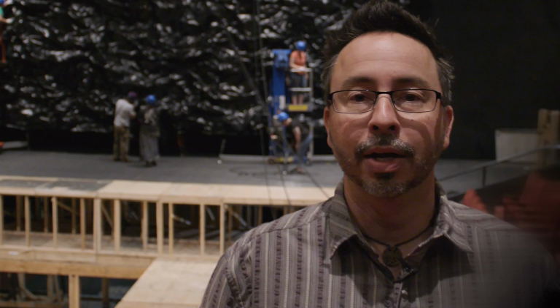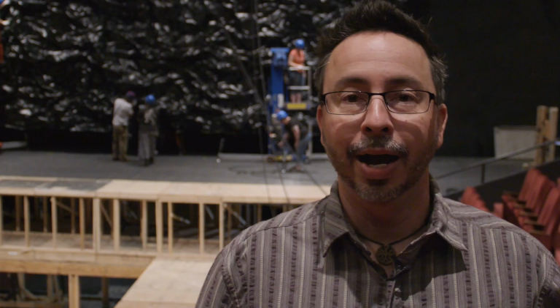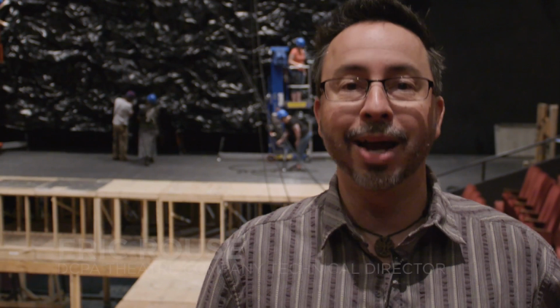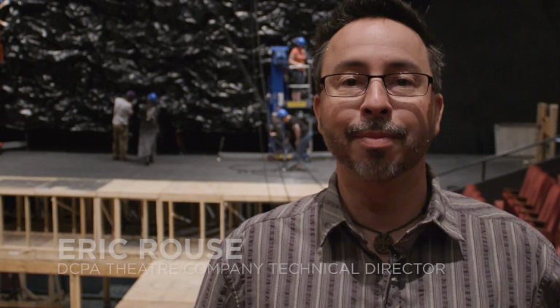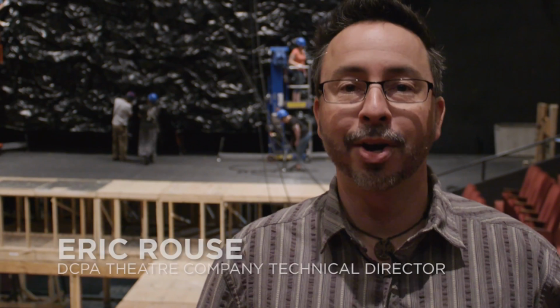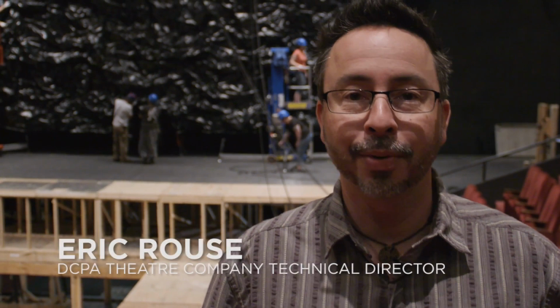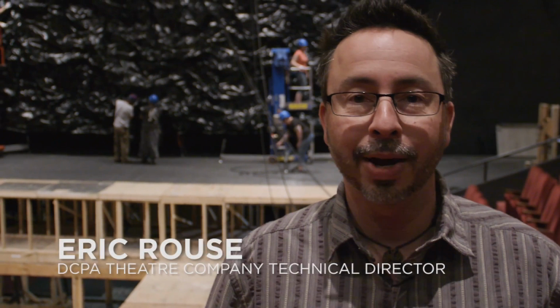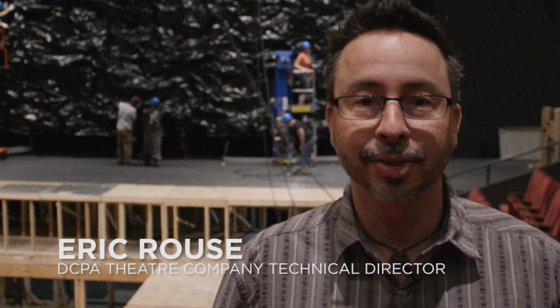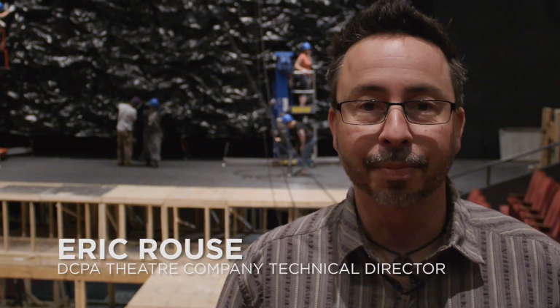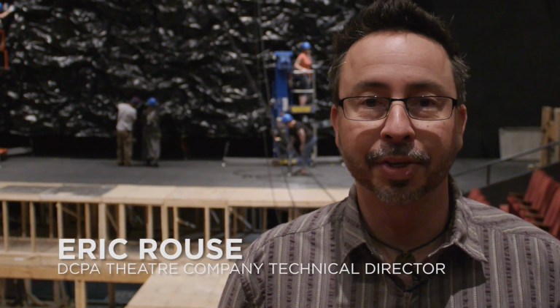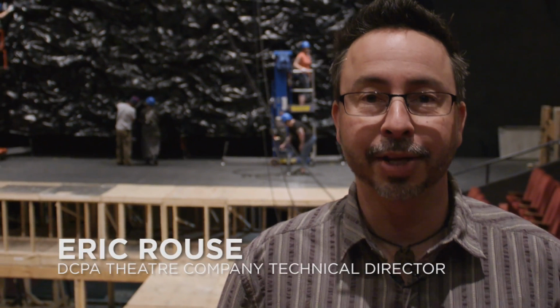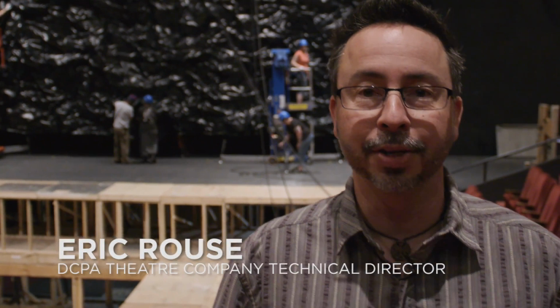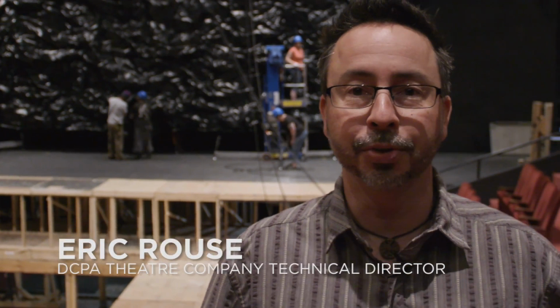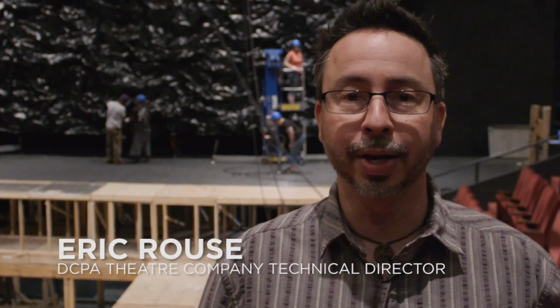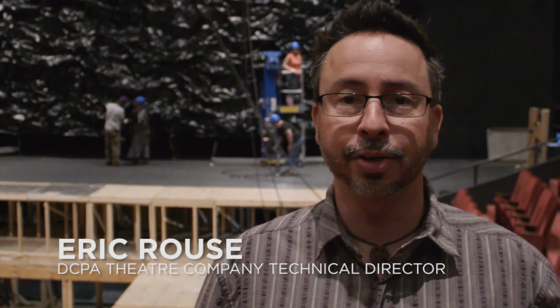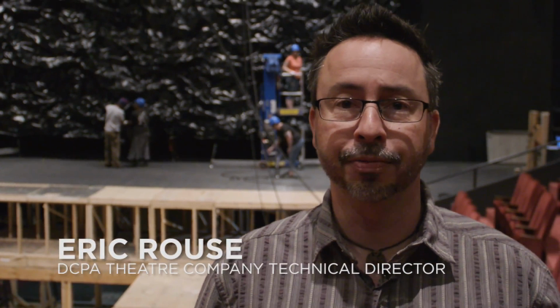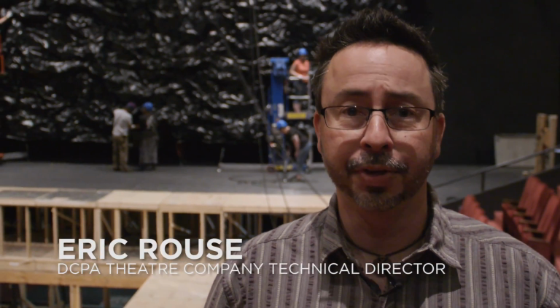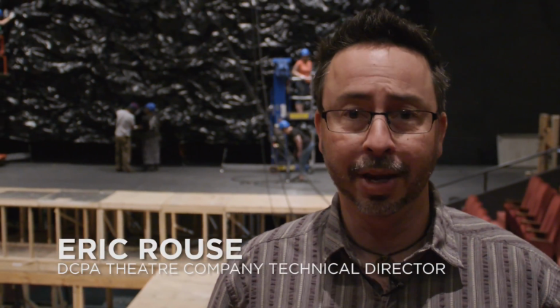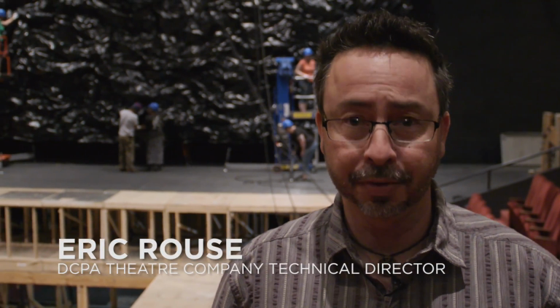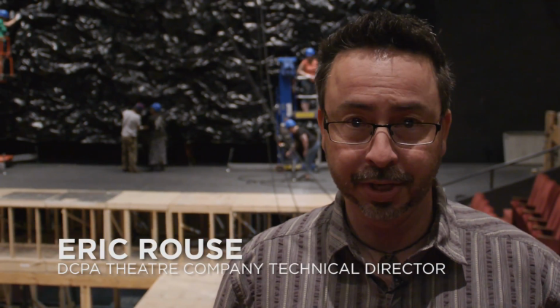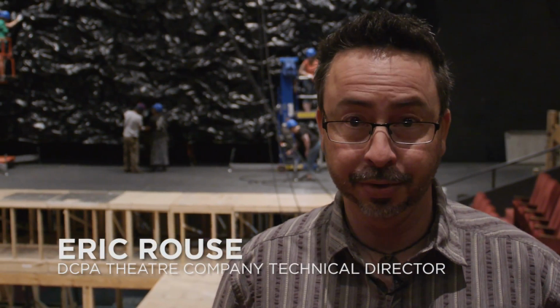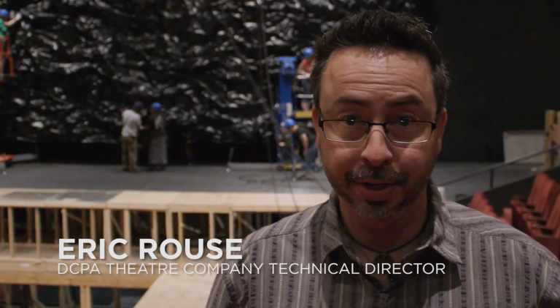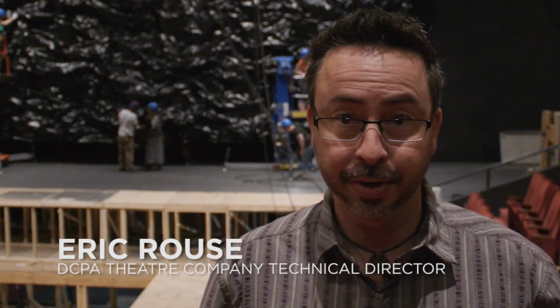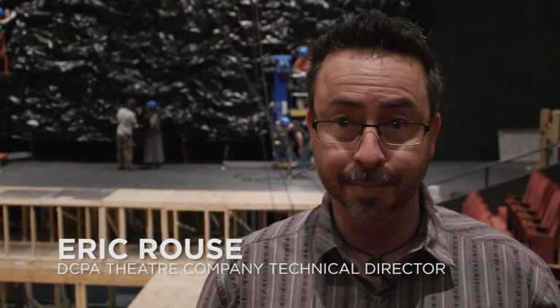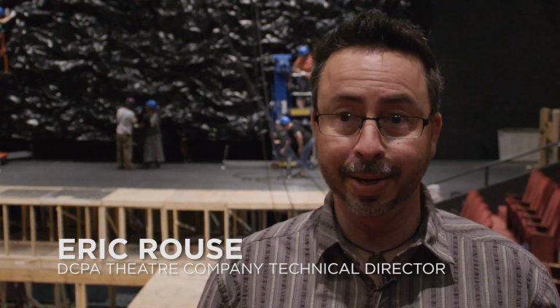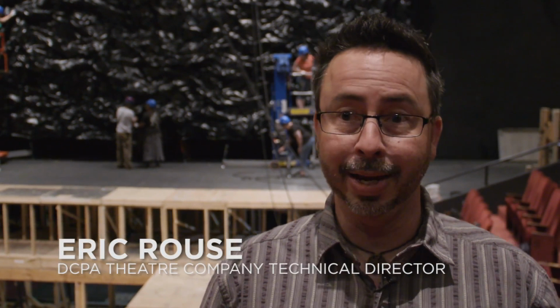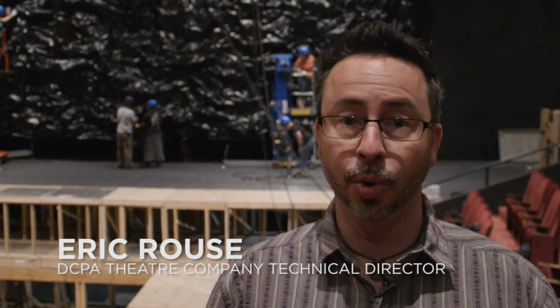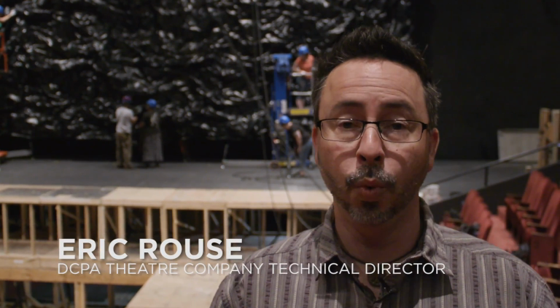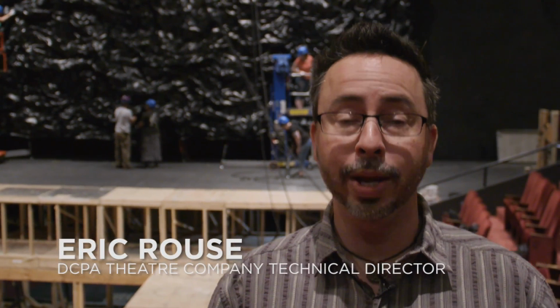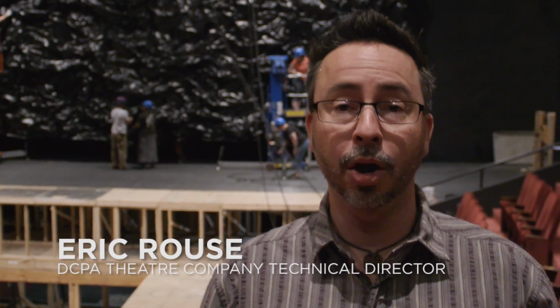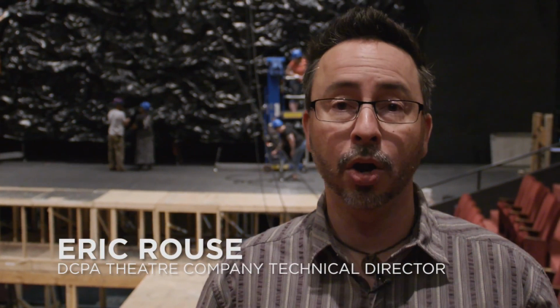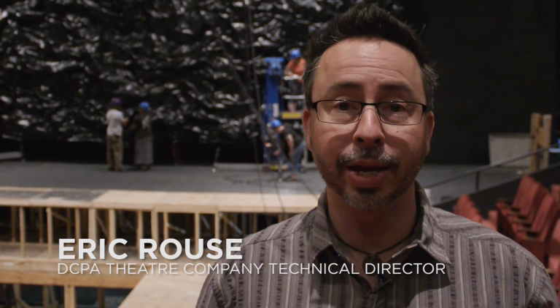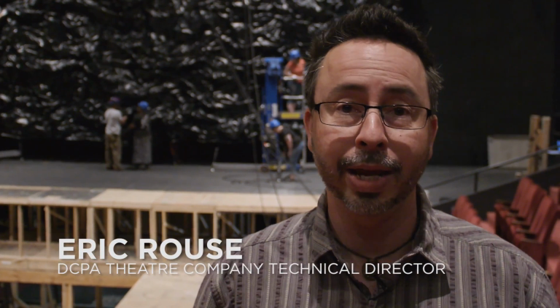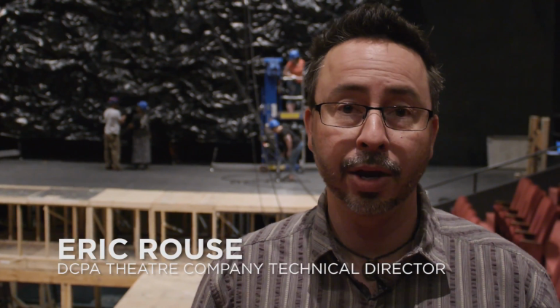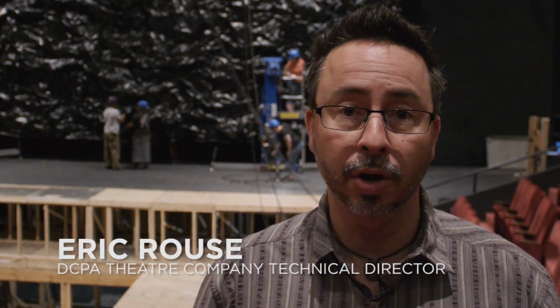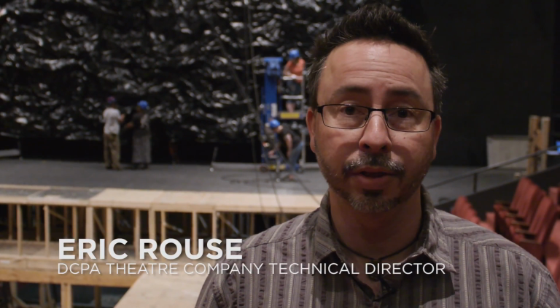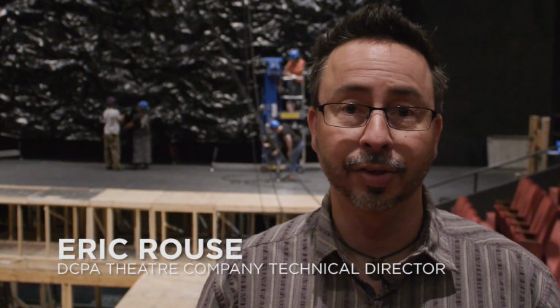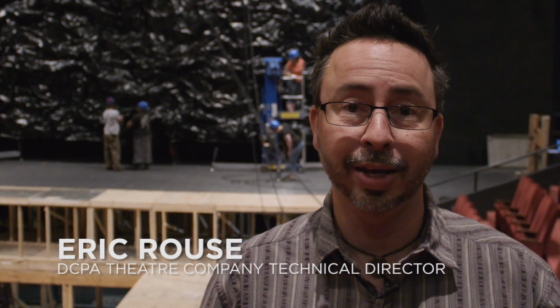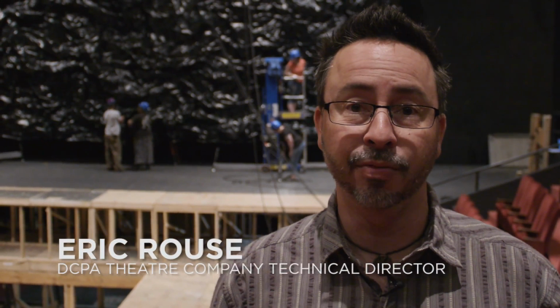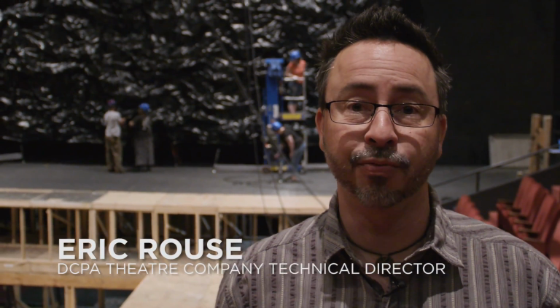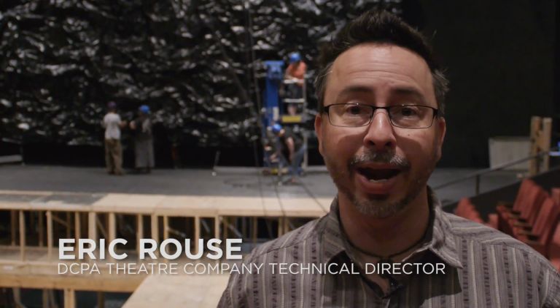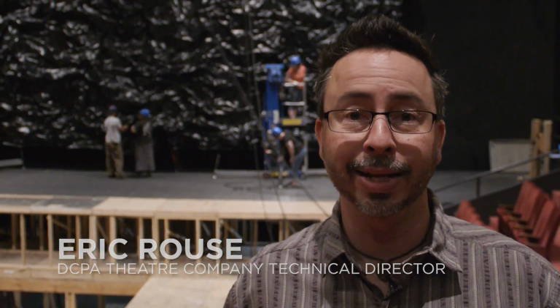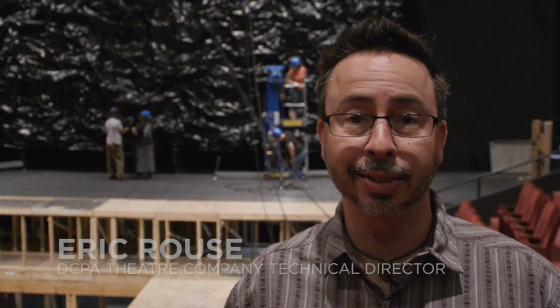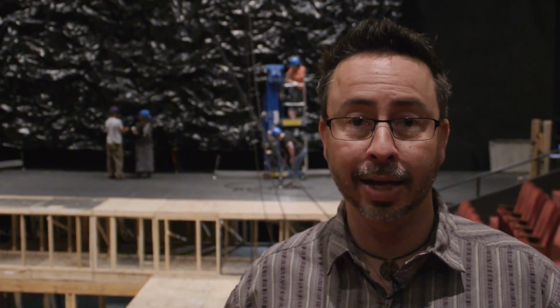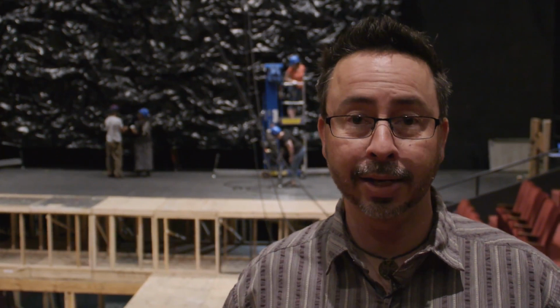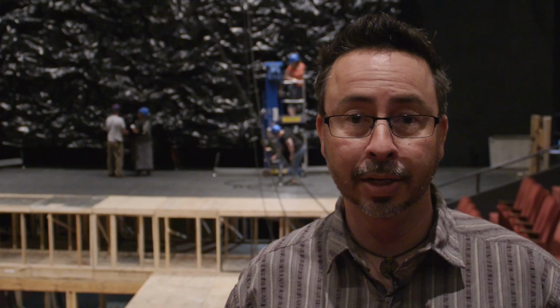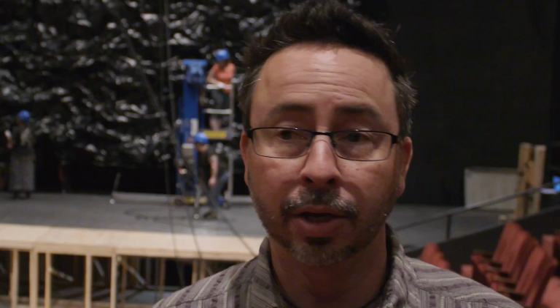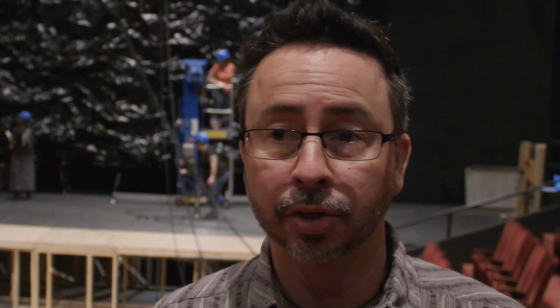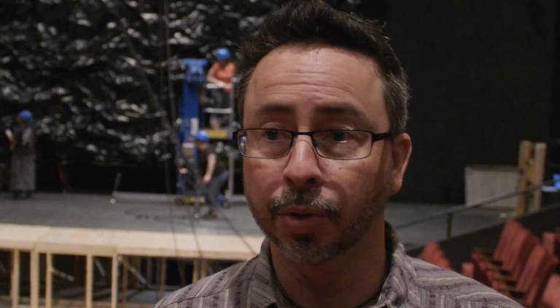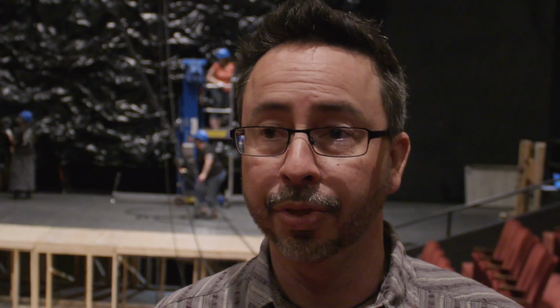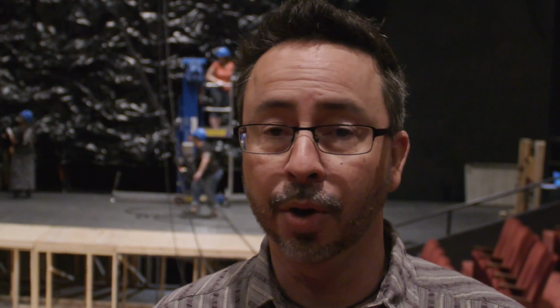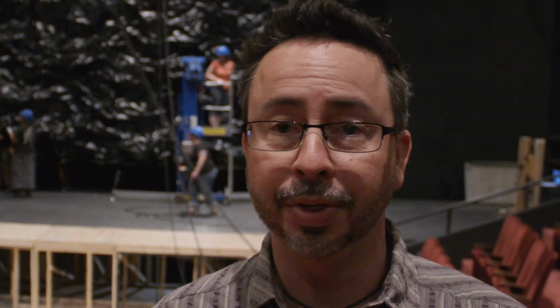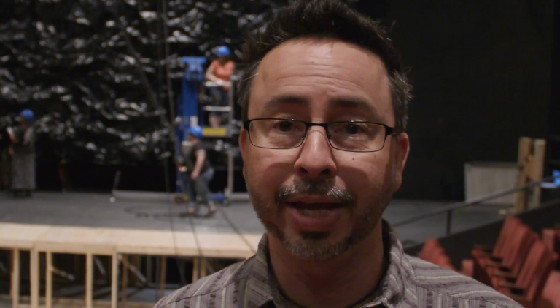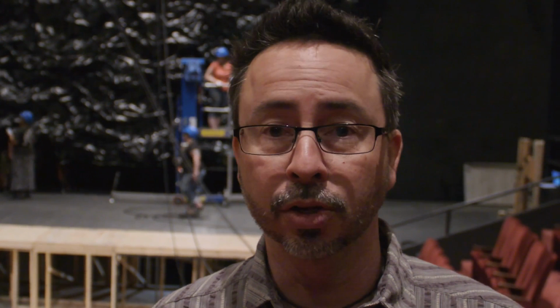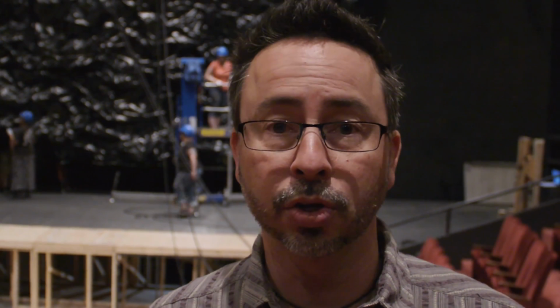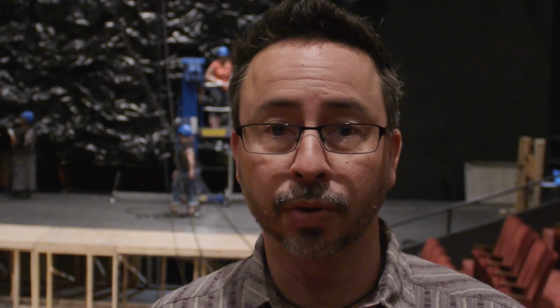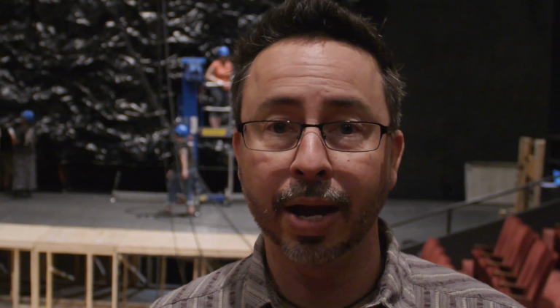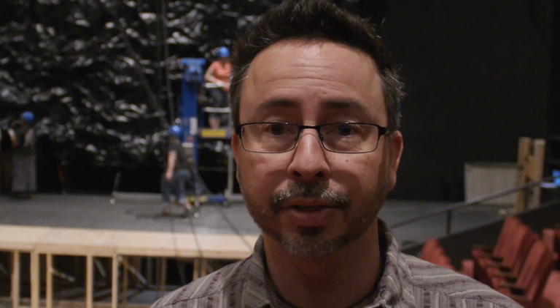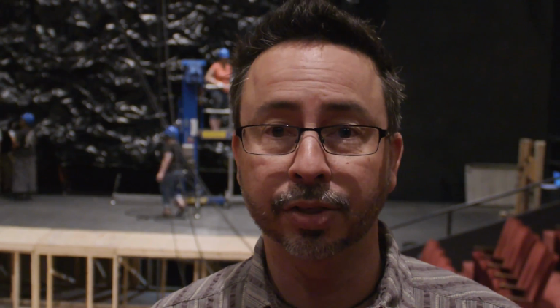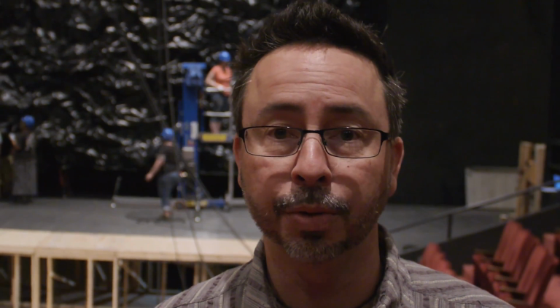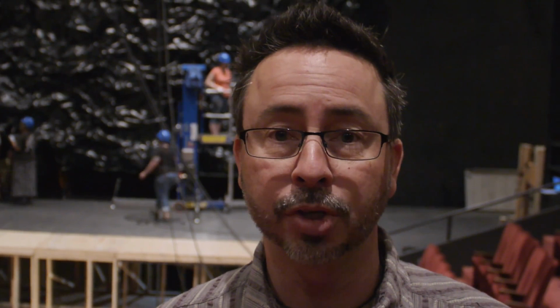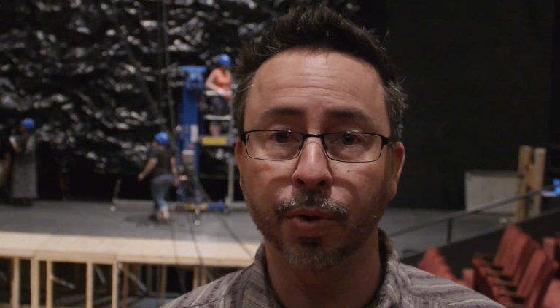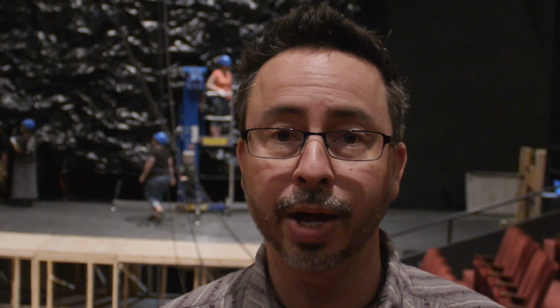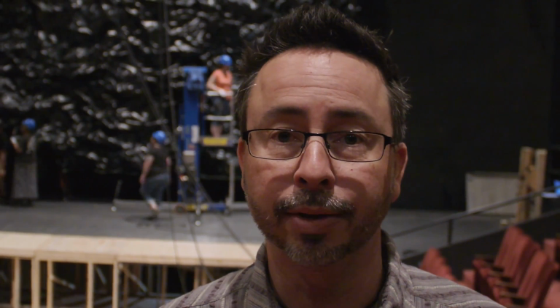Hi, I'm Eric Rouse. I'm the technical director for the Denver Center Theatre Company. We are here on the set of Frankenstein, so we thought we'd take a look around and see what's going on.